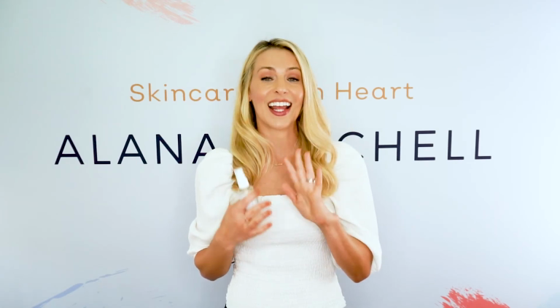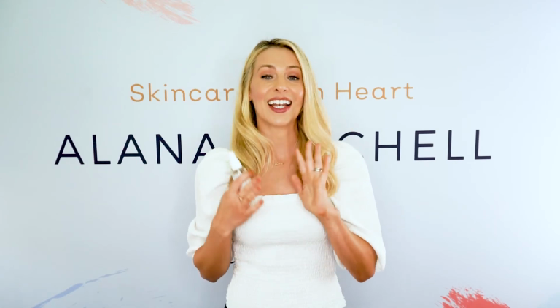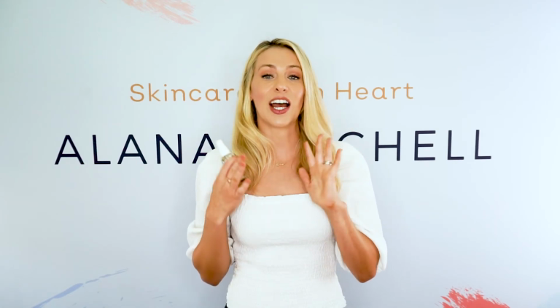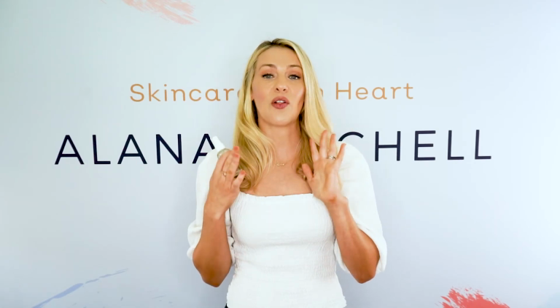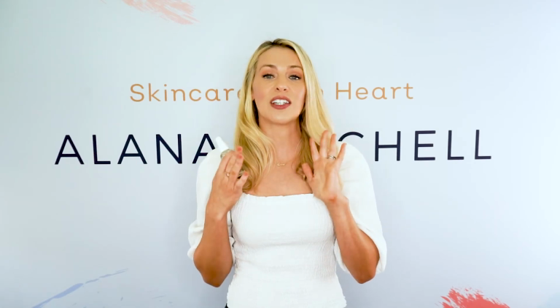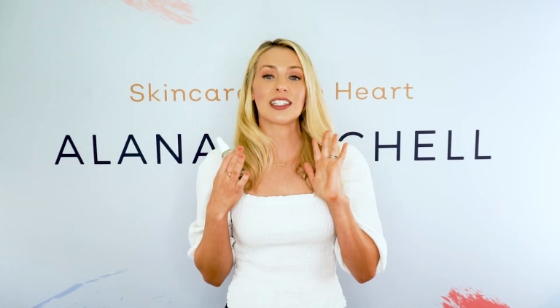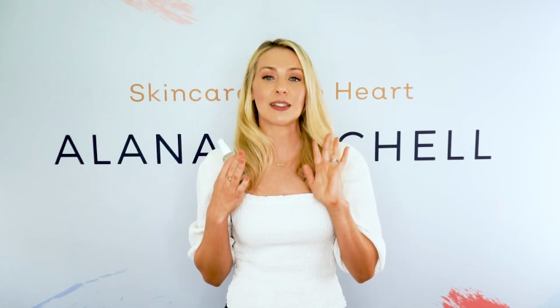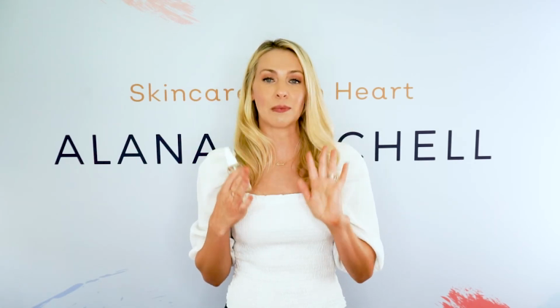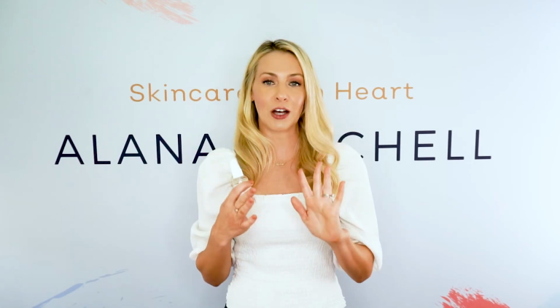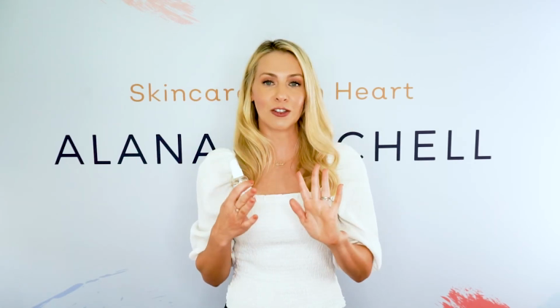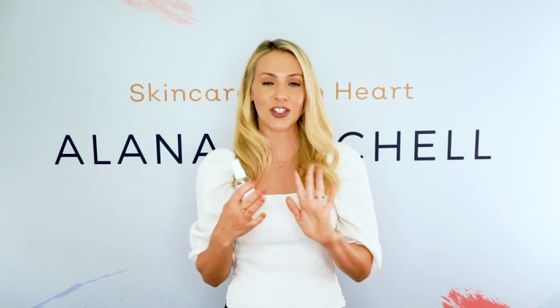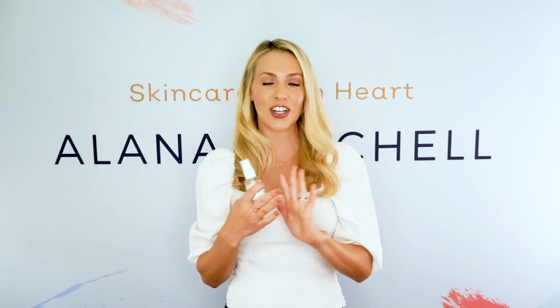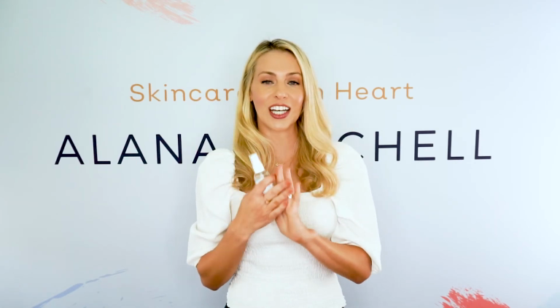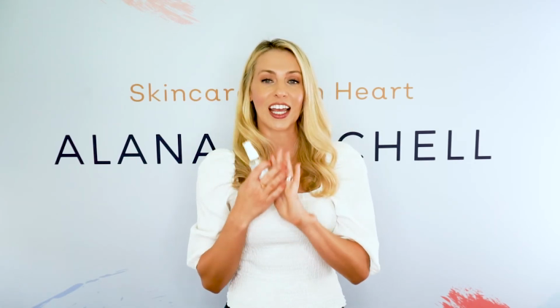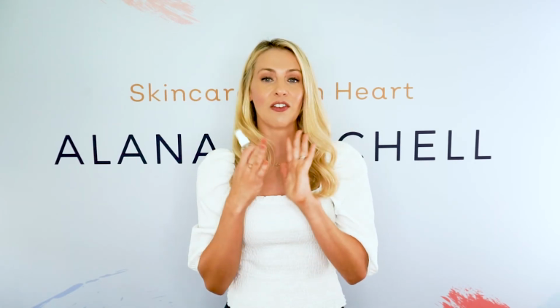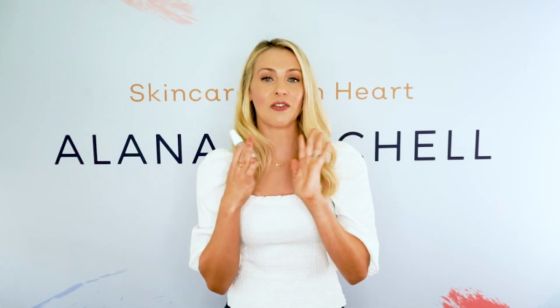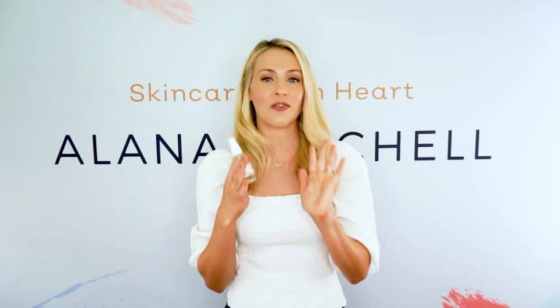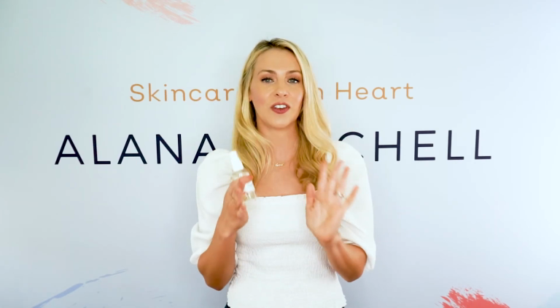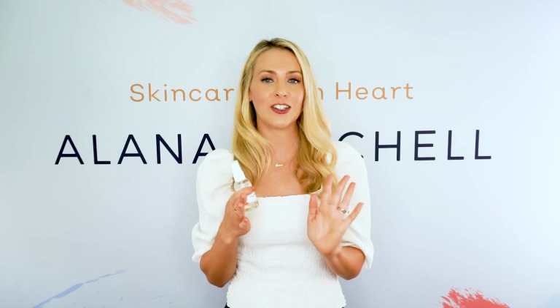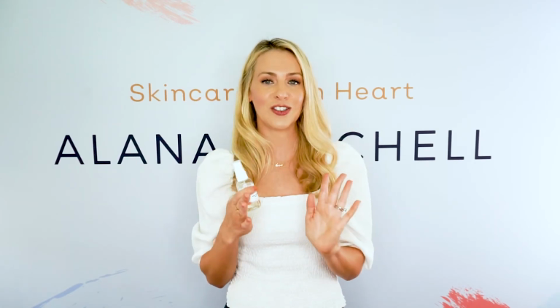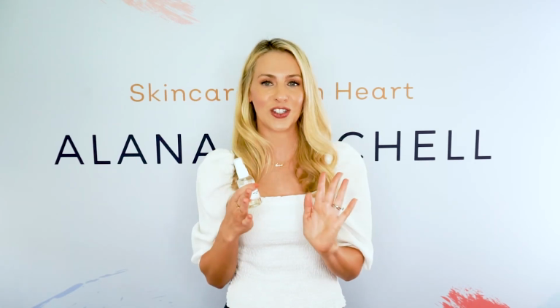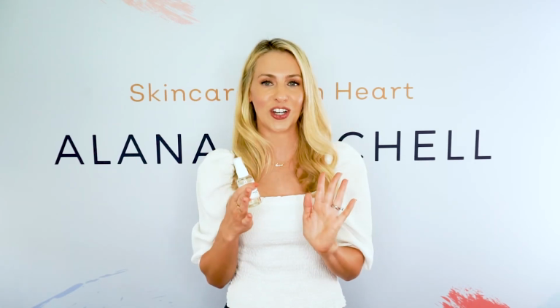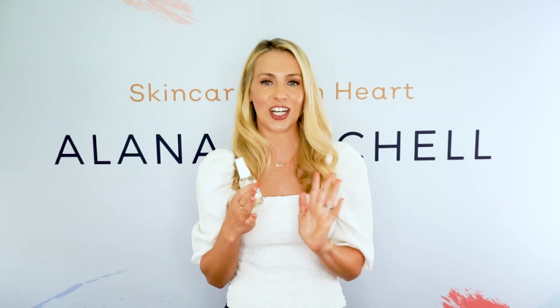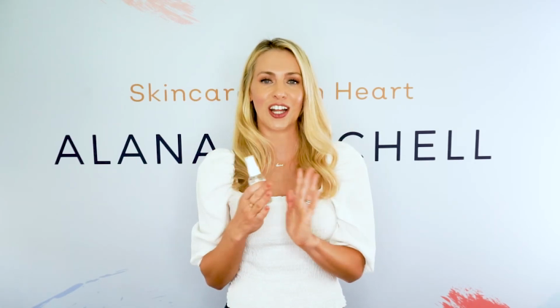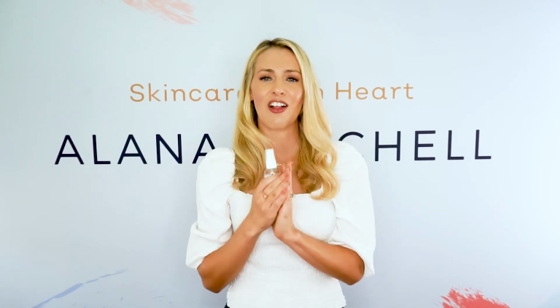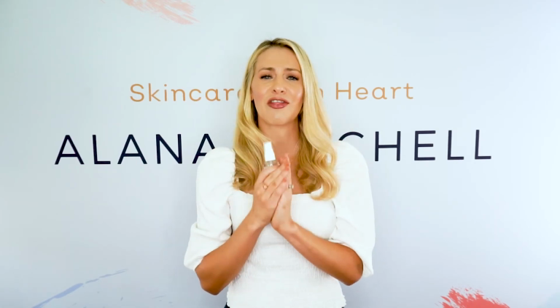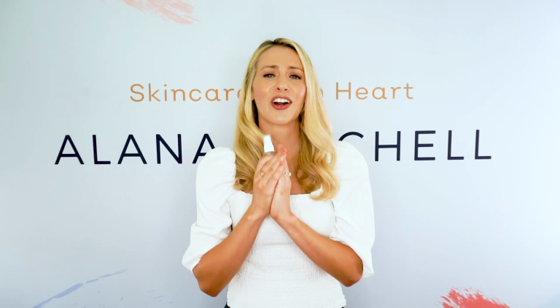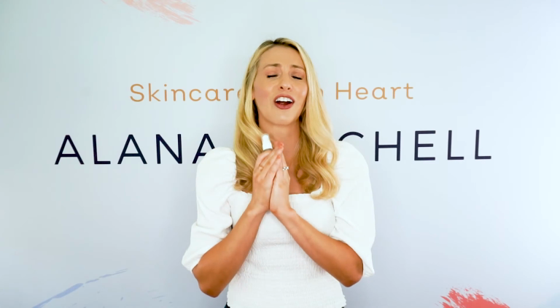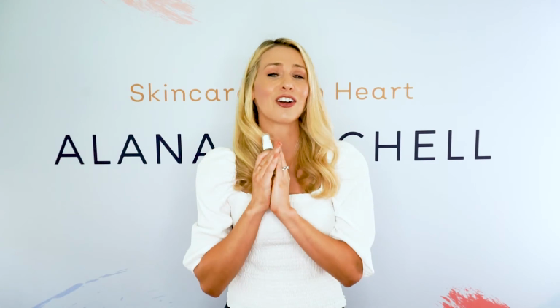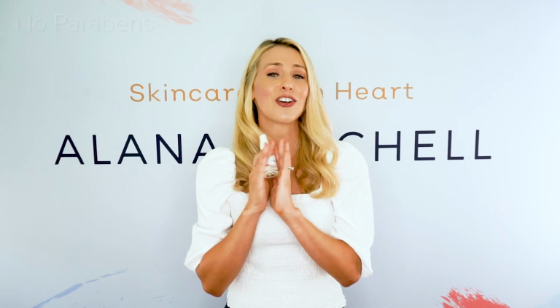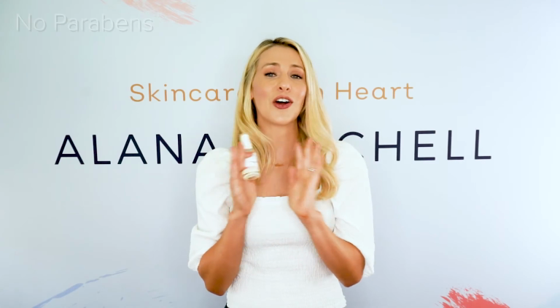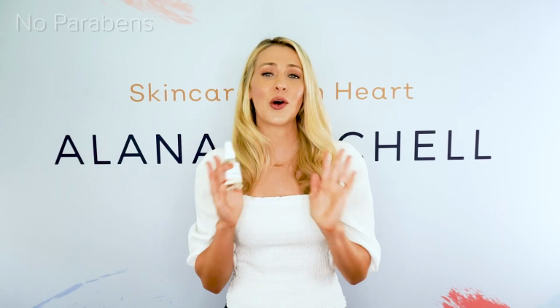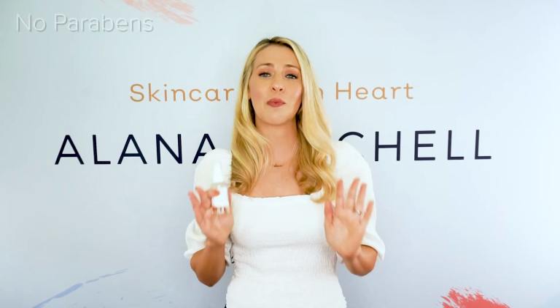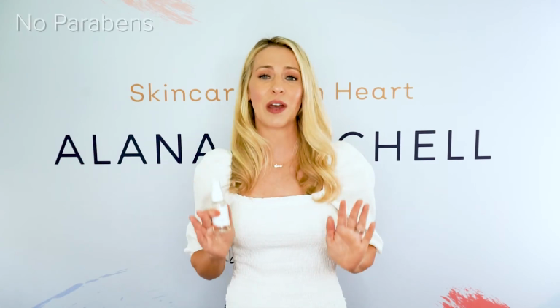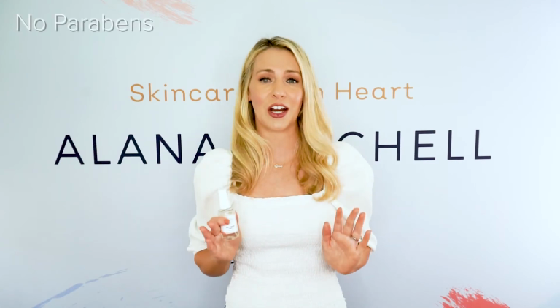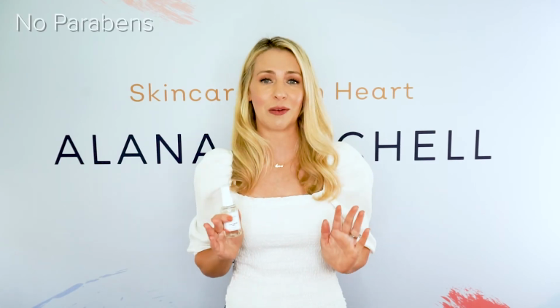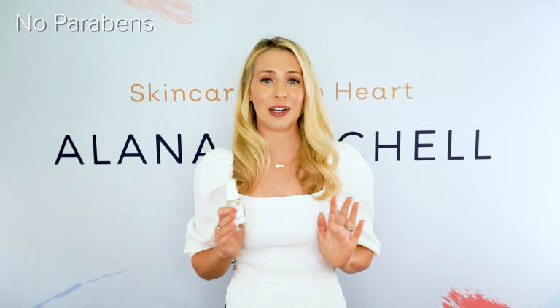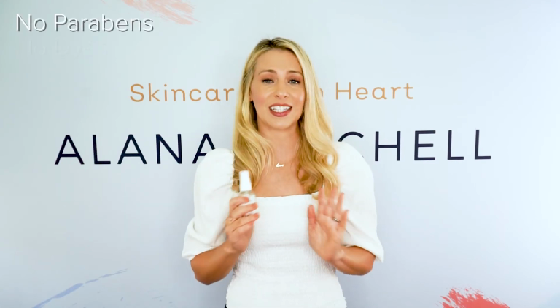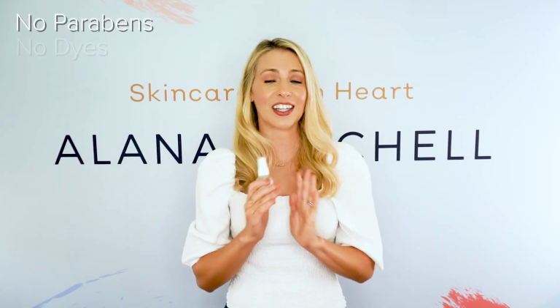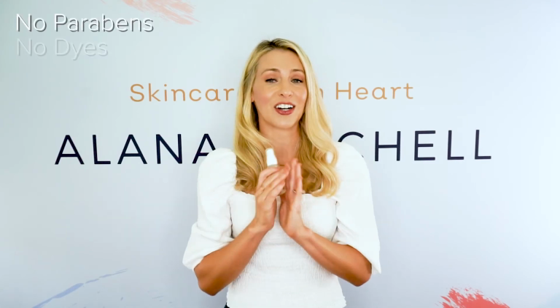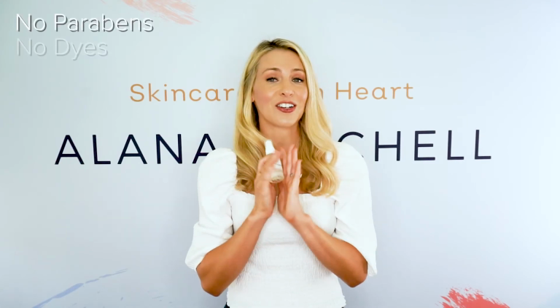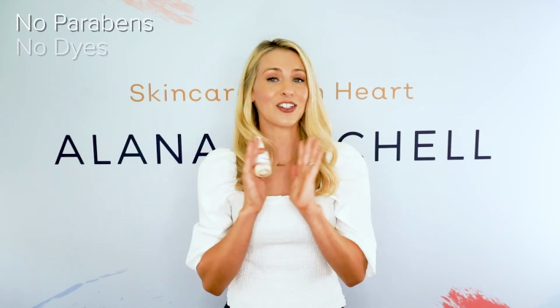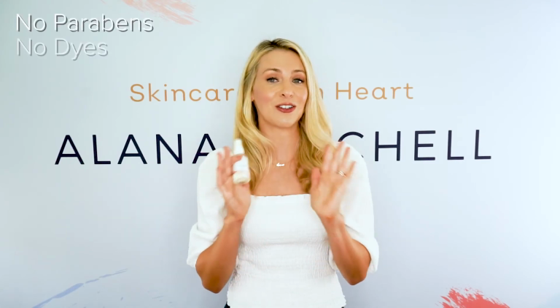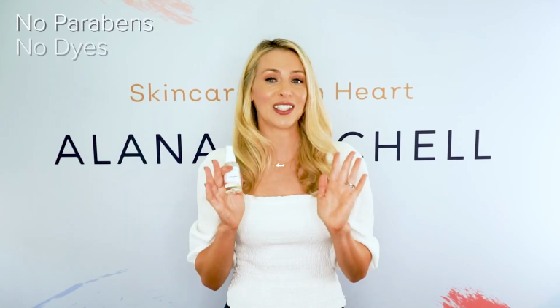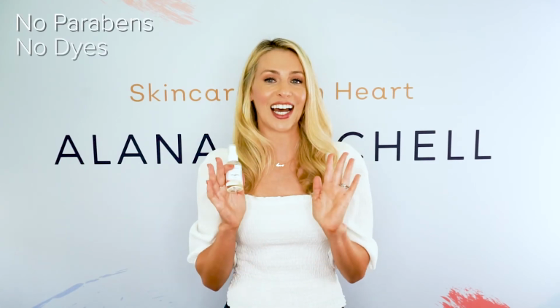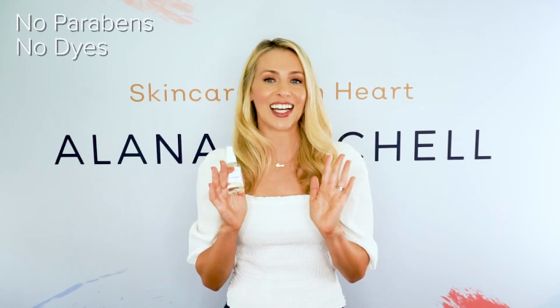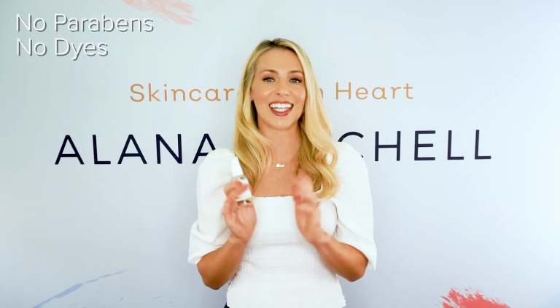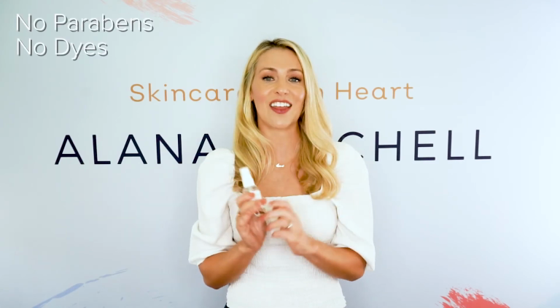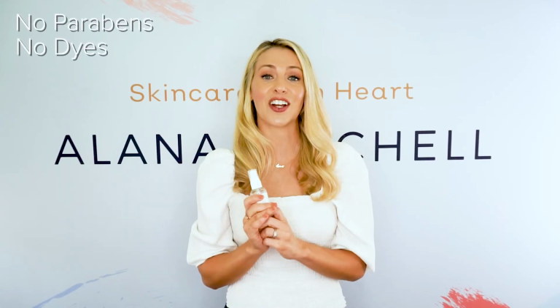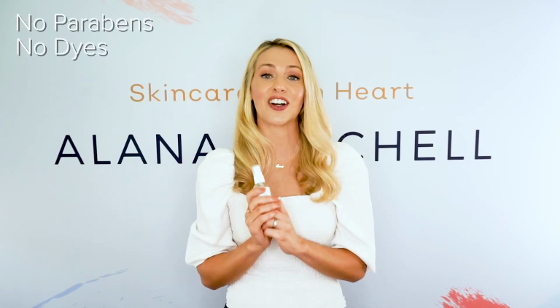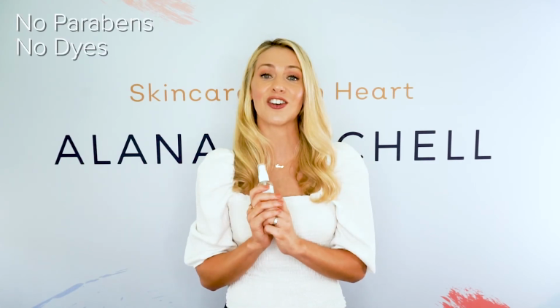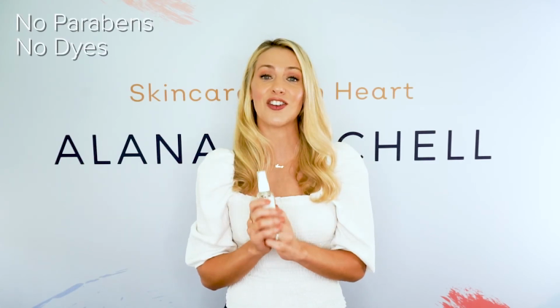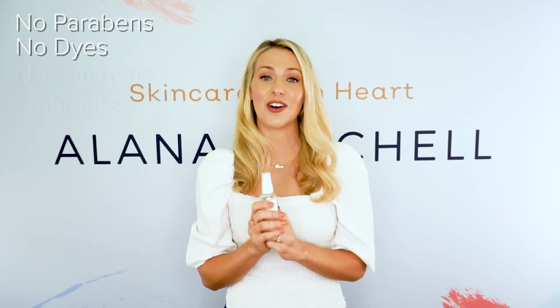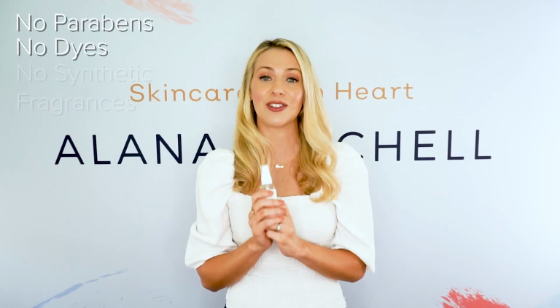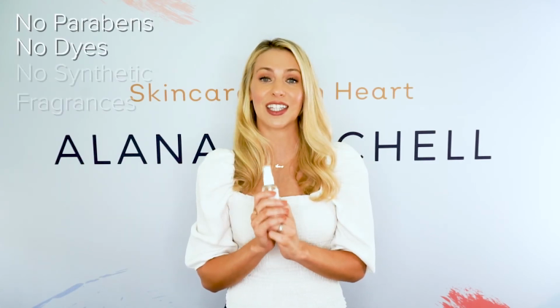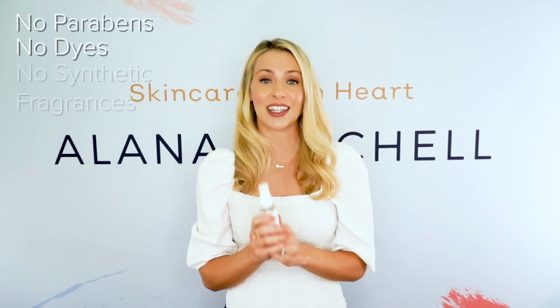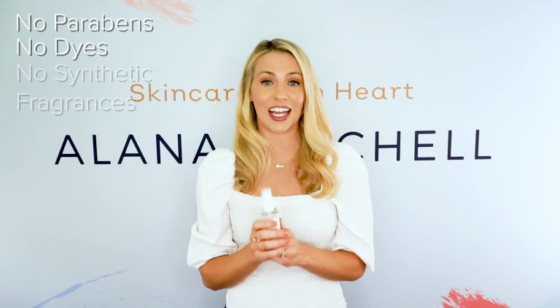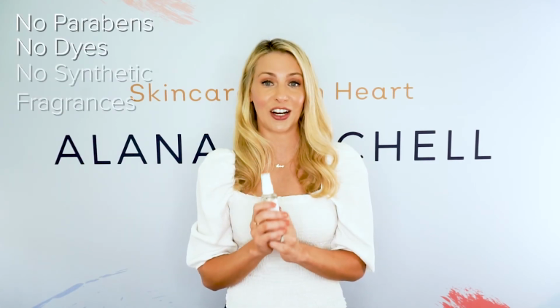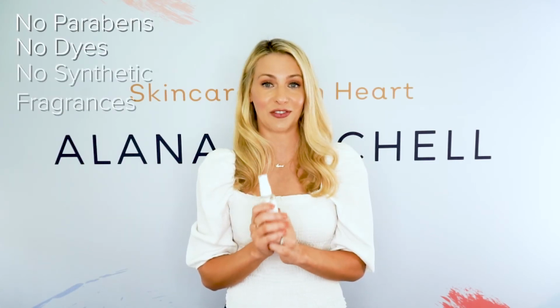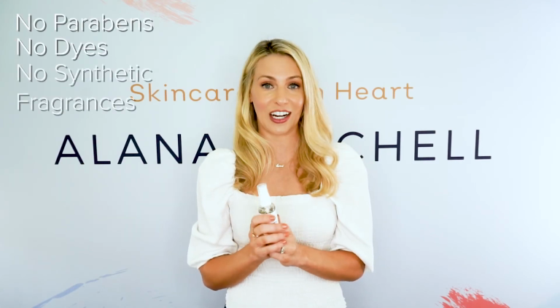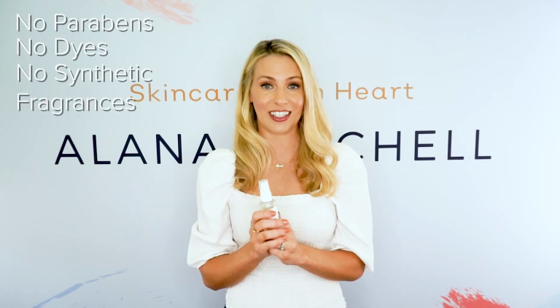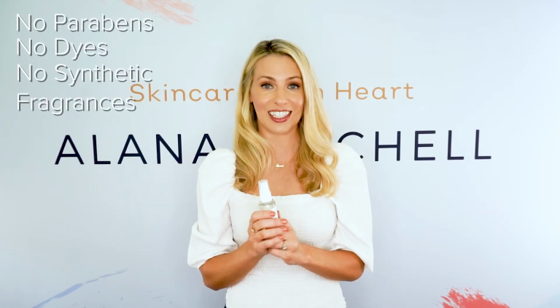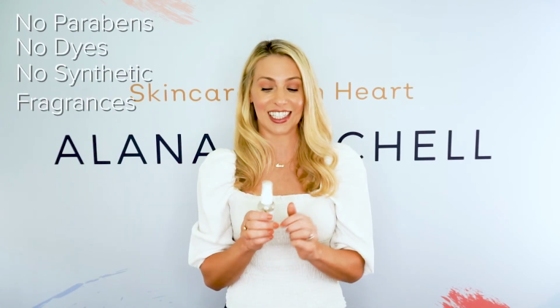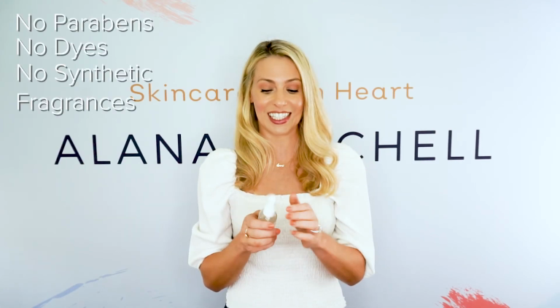Now this smells good, it feels good, there are no parabens, there are no dyes, and there are no synthetic fragrances.